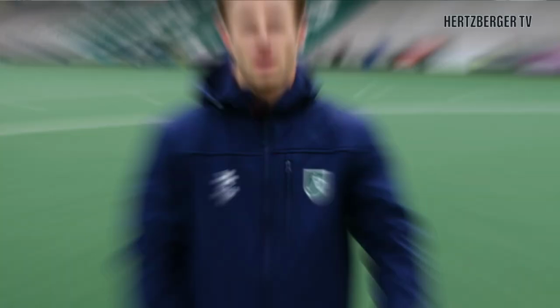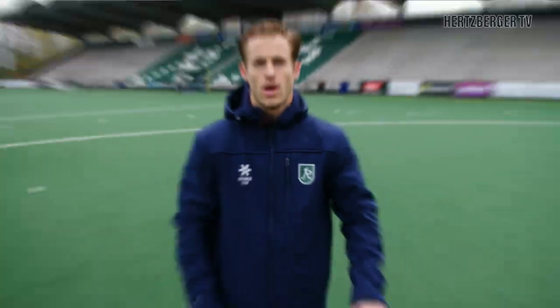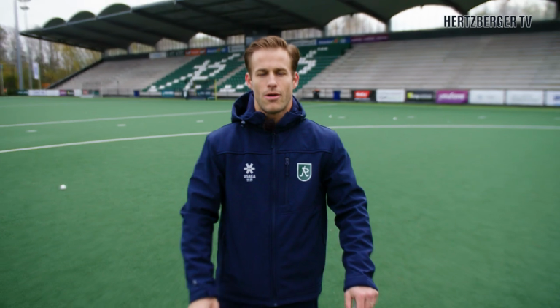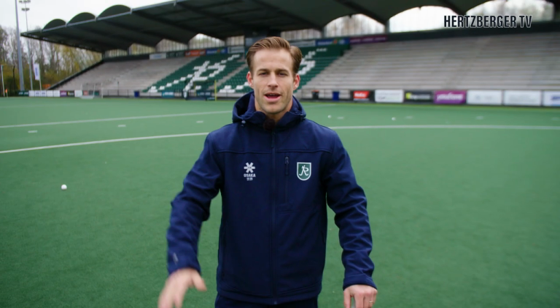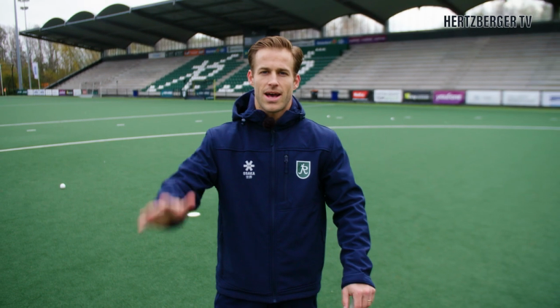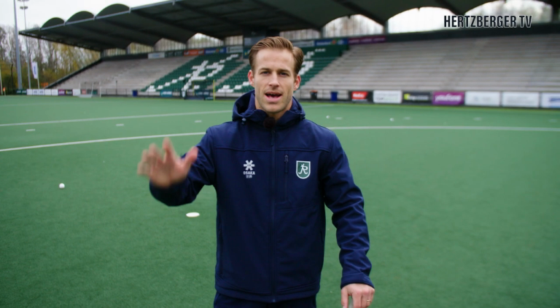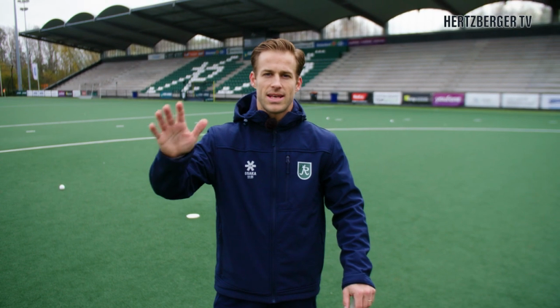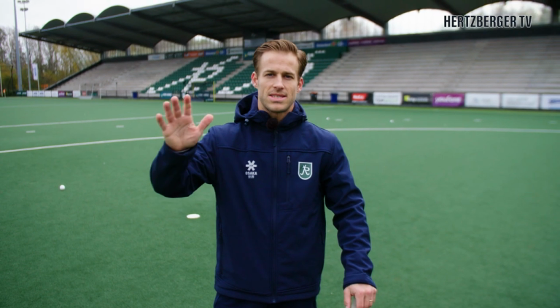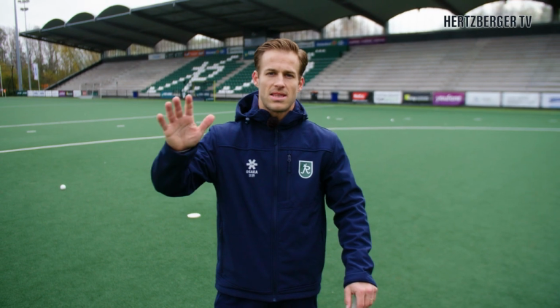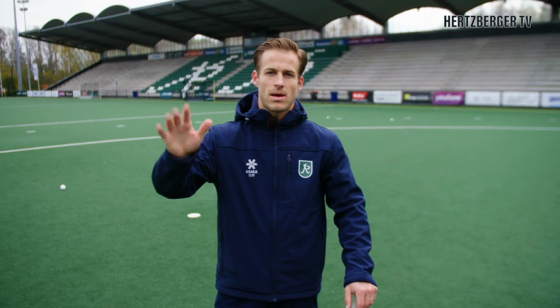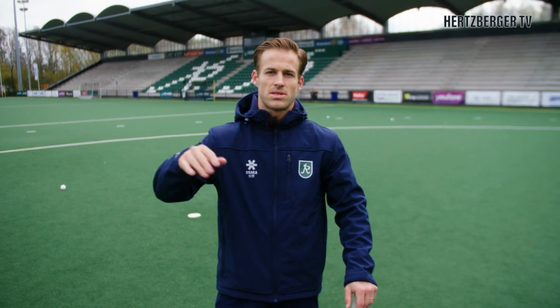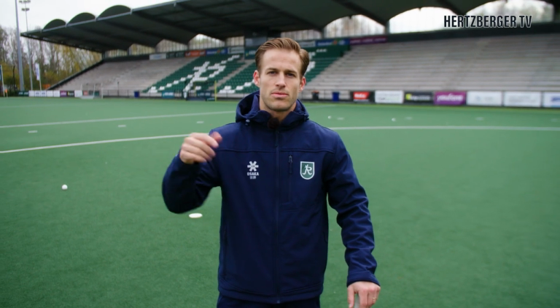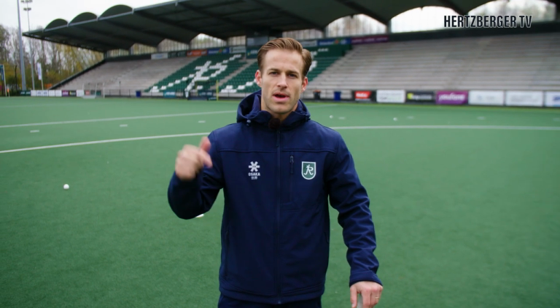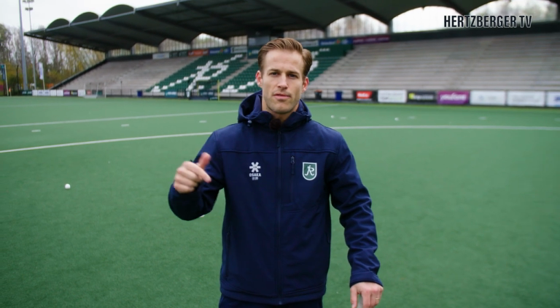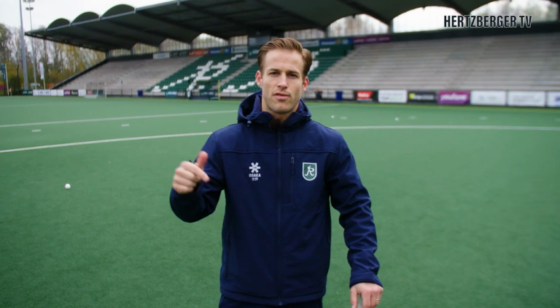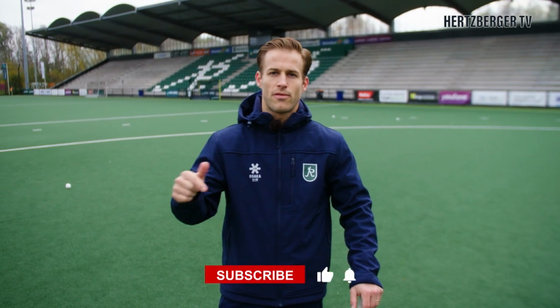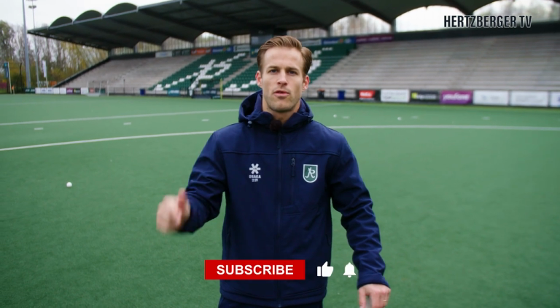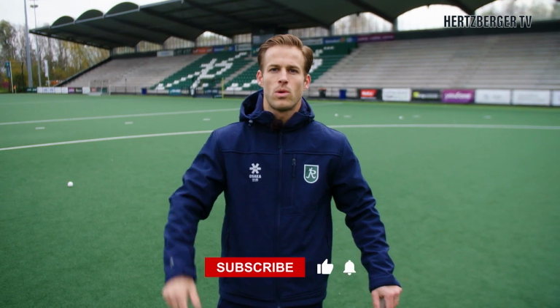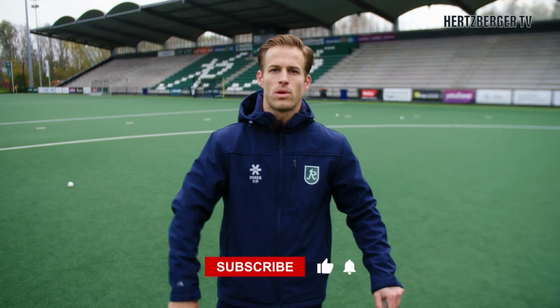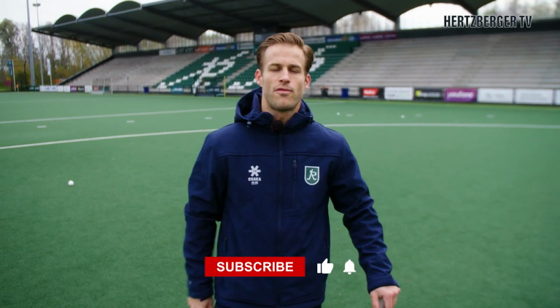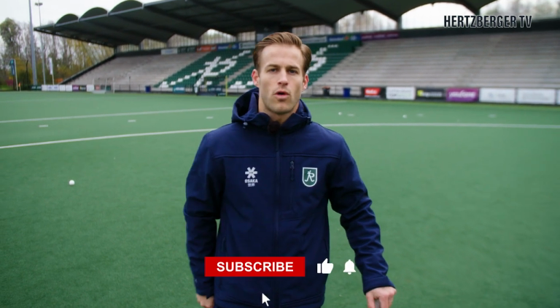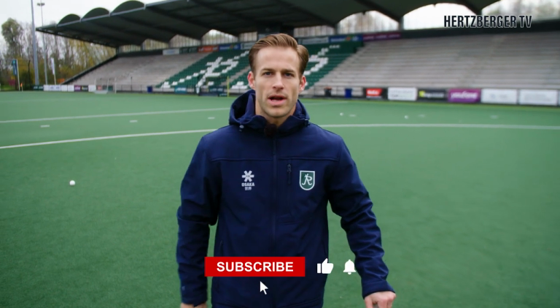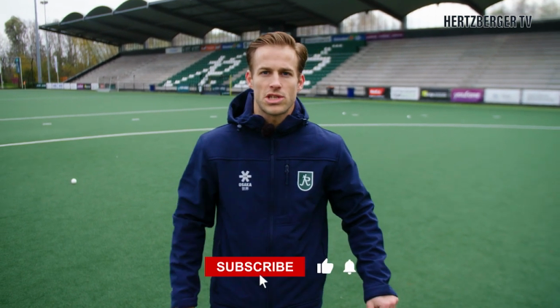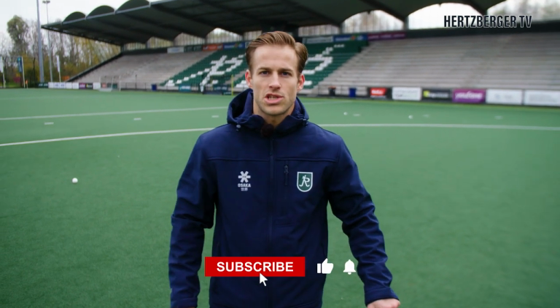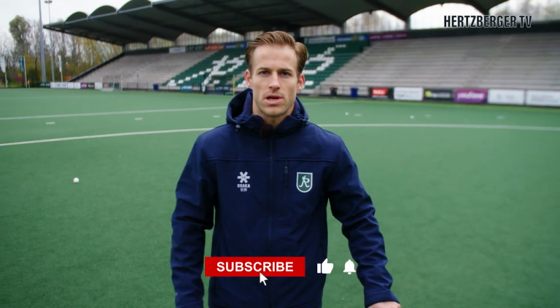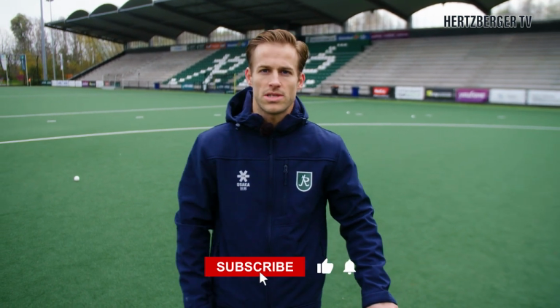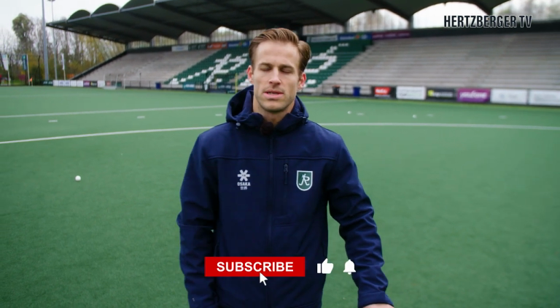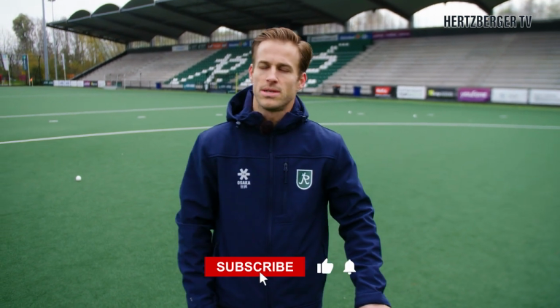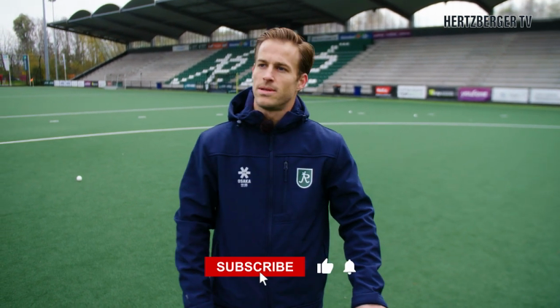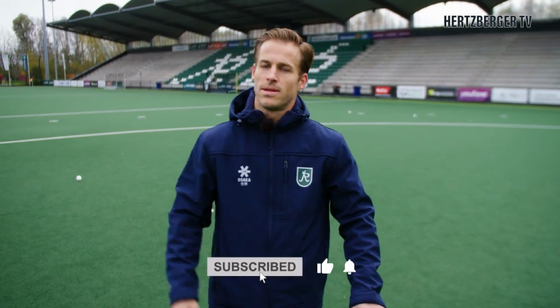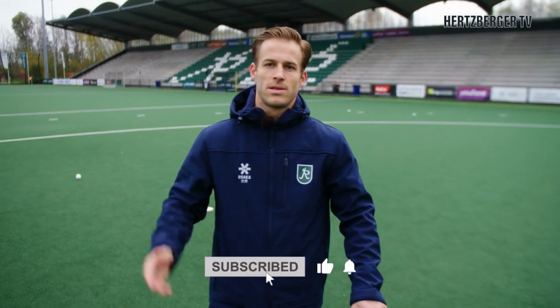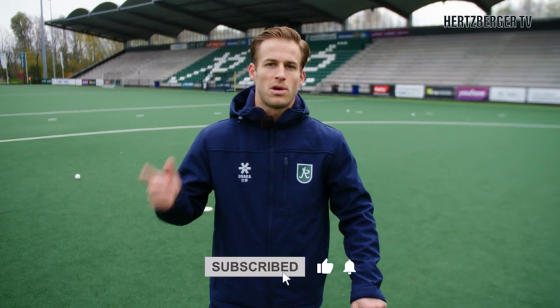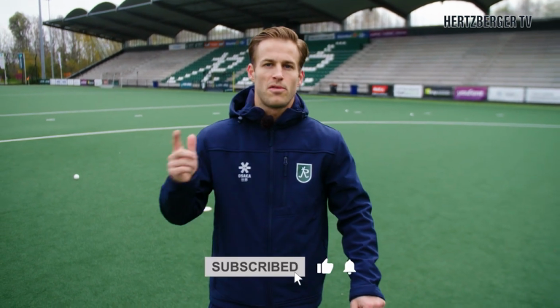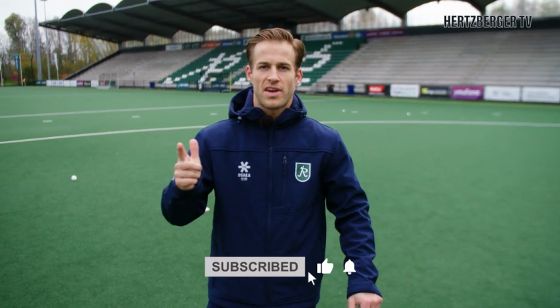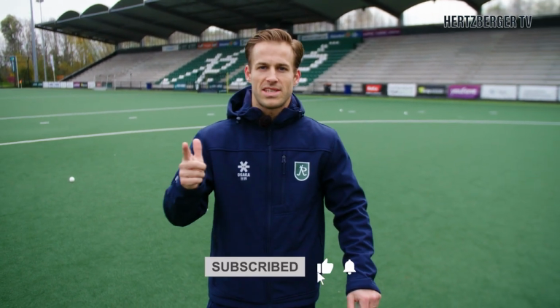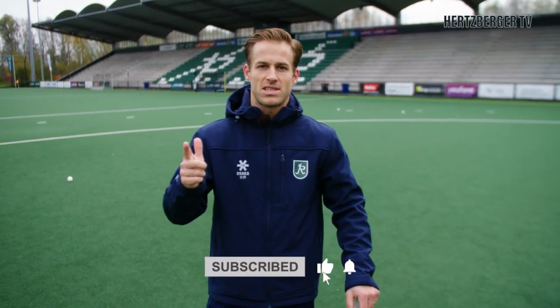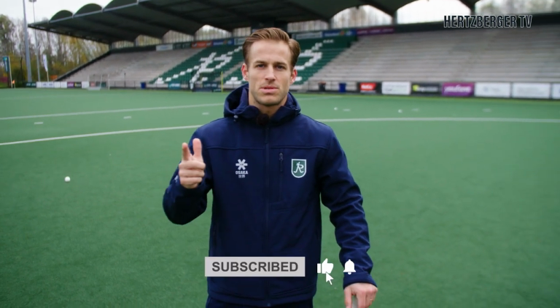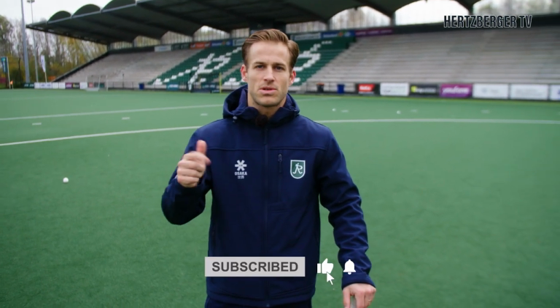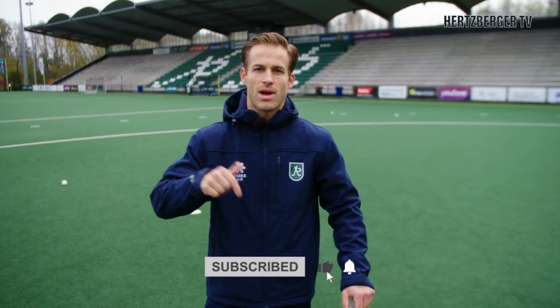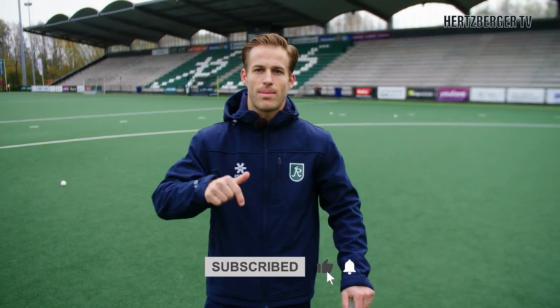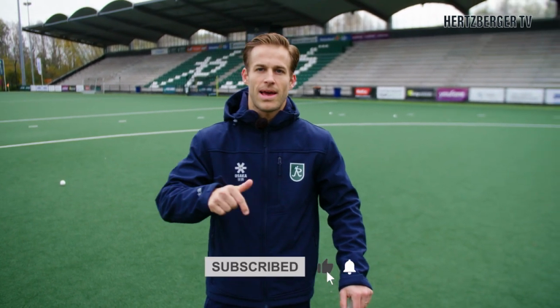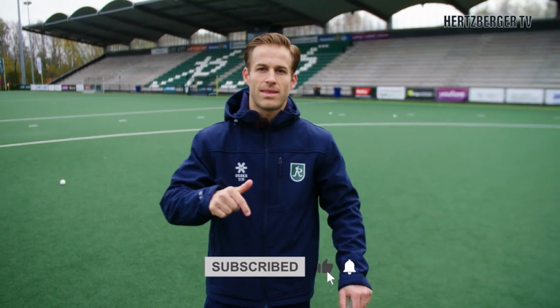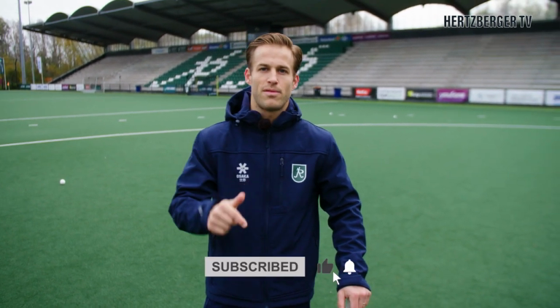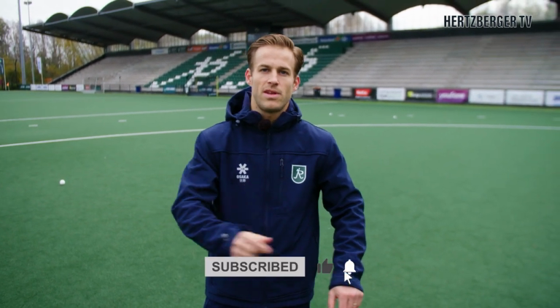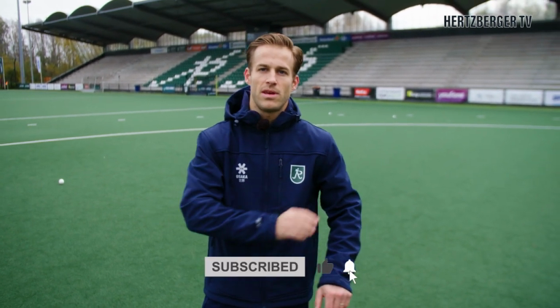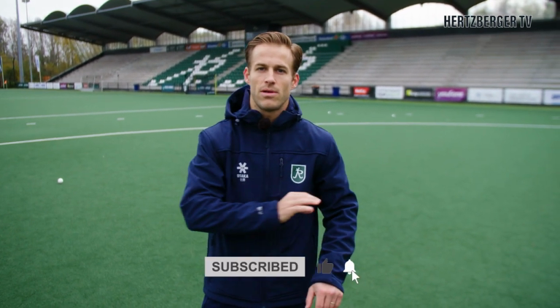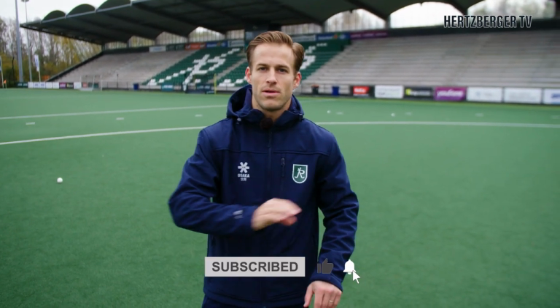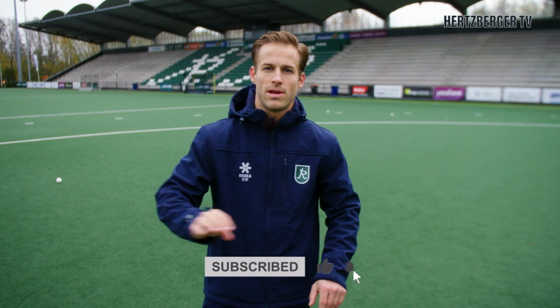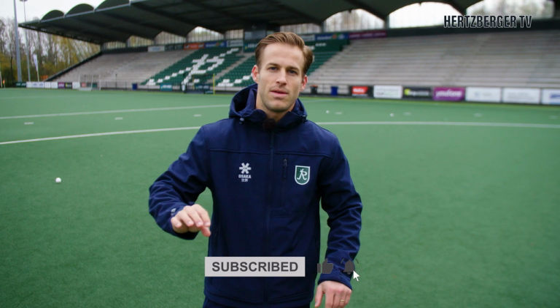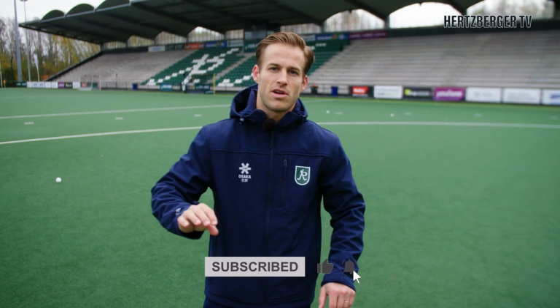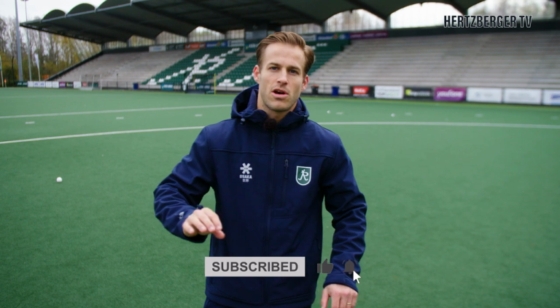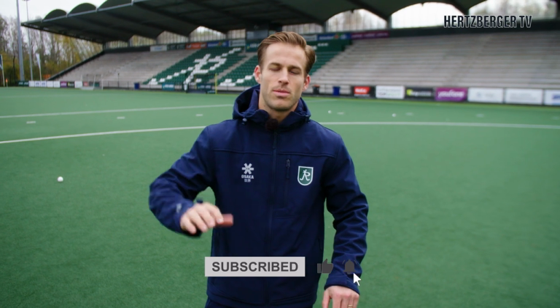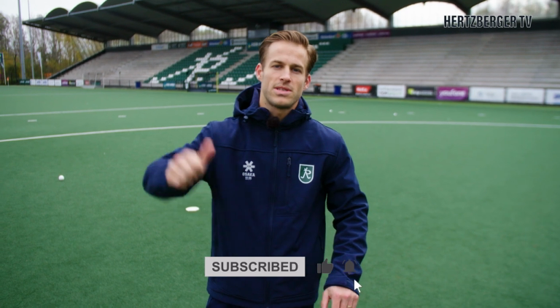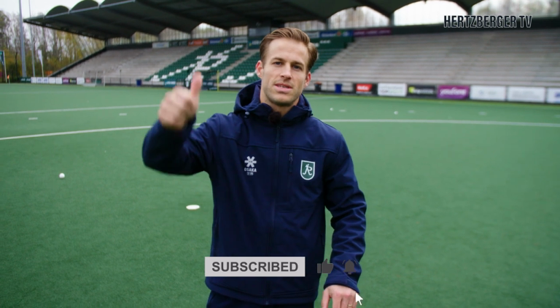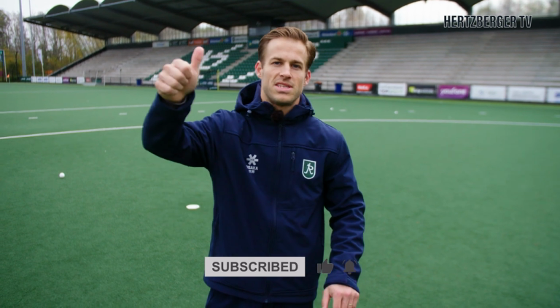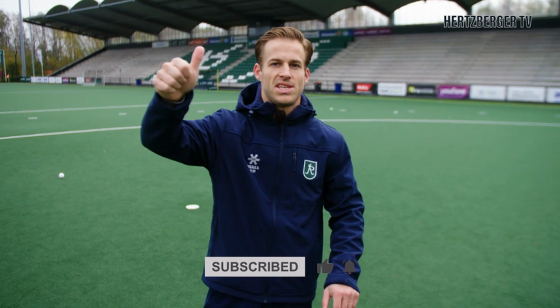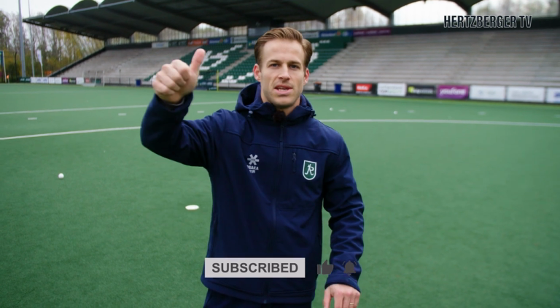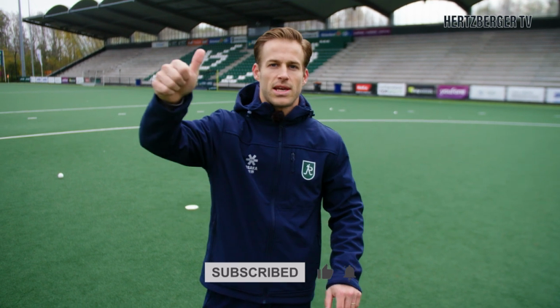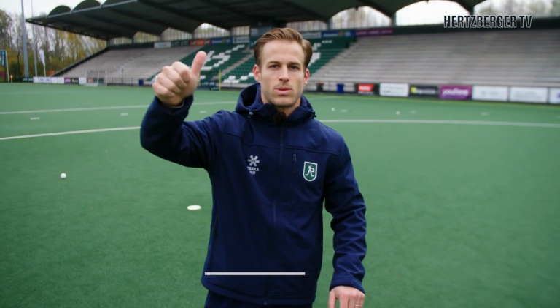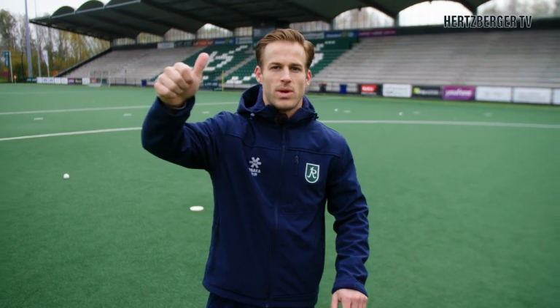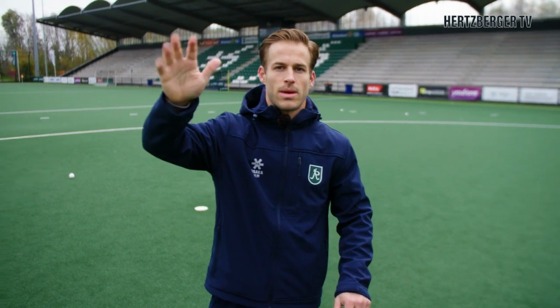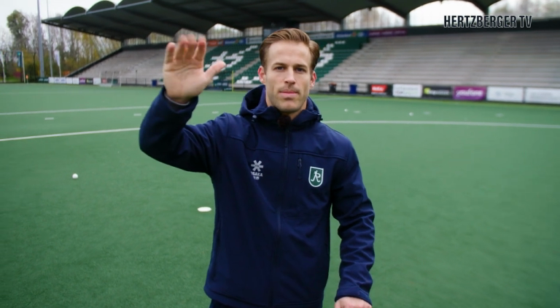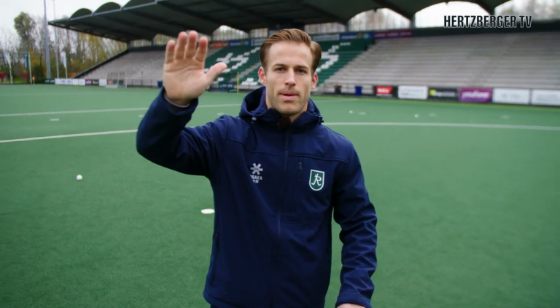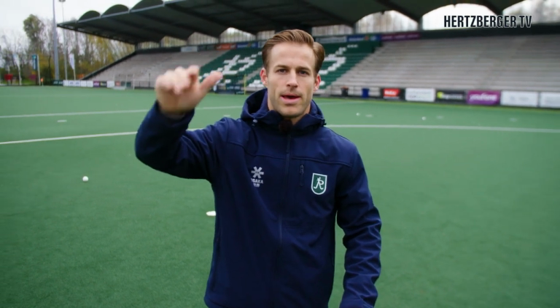Alright guys, that was the right foot forward forehand shot. Don't forget to subscribe, like the video, leave a comment. See you next week, bye bye.